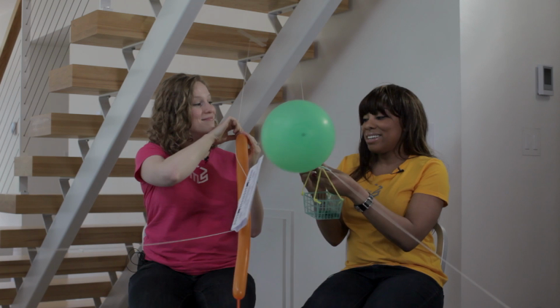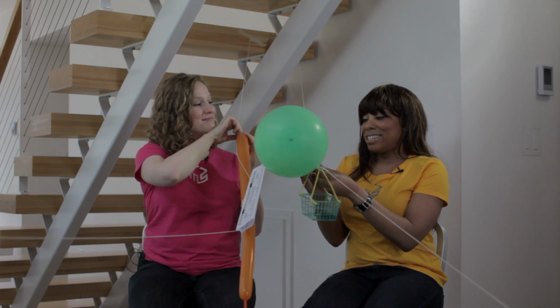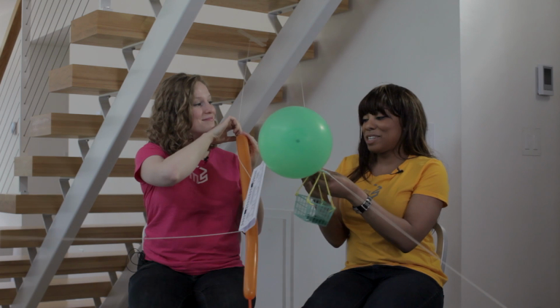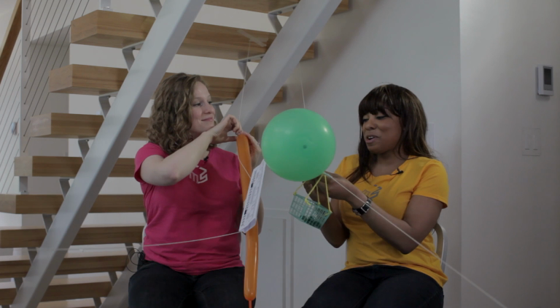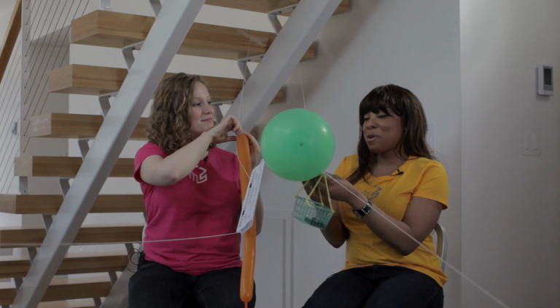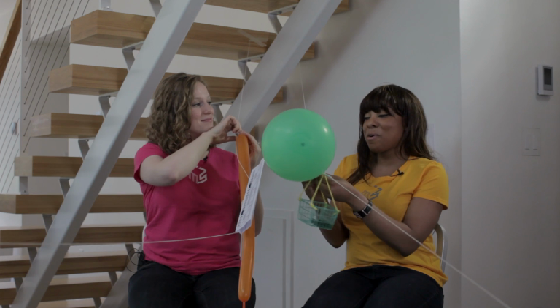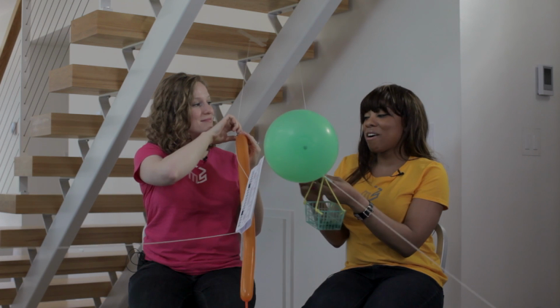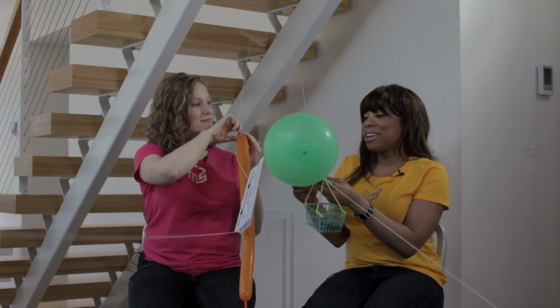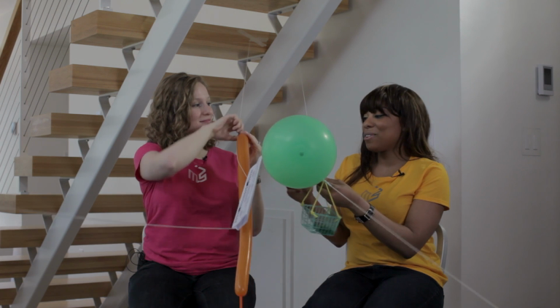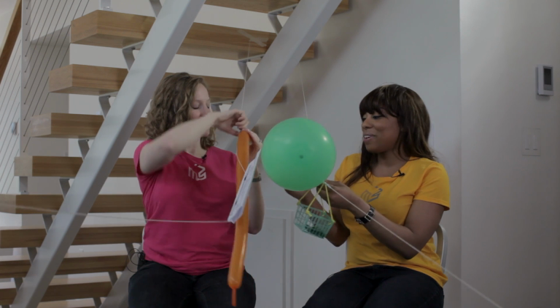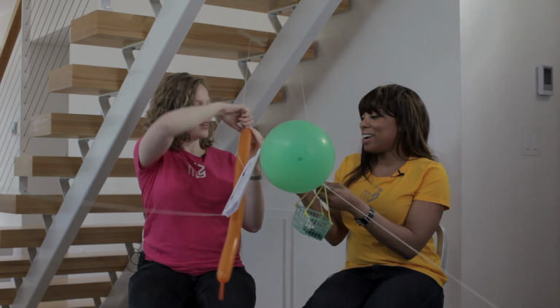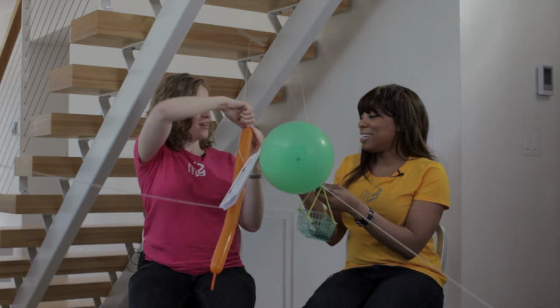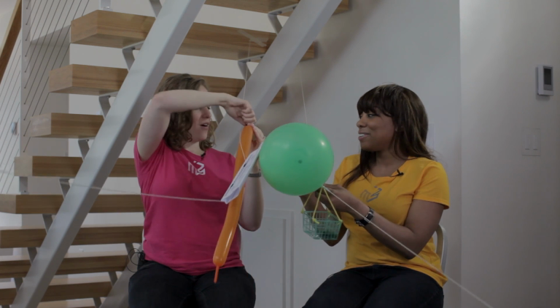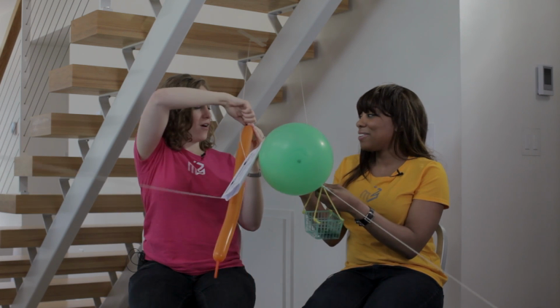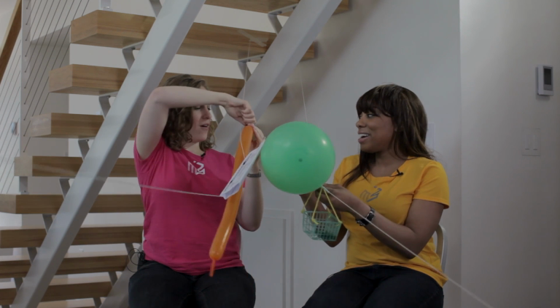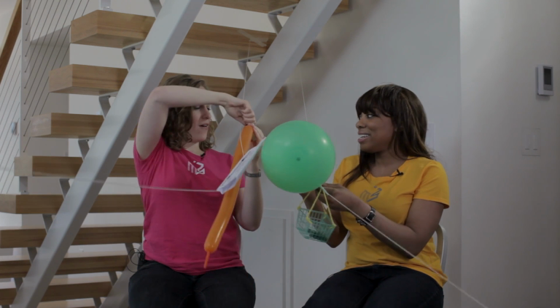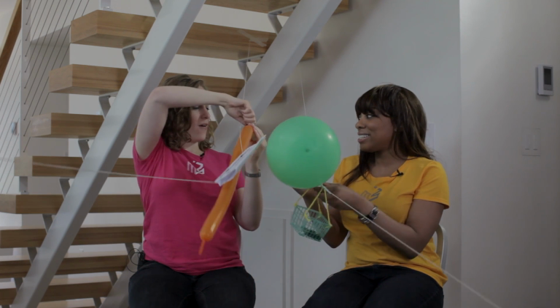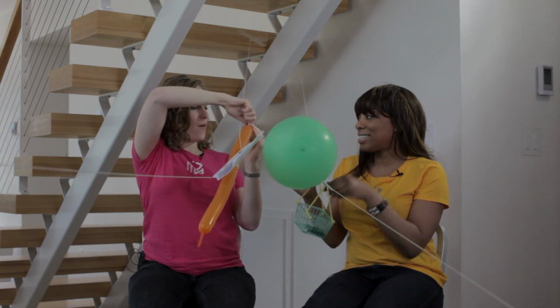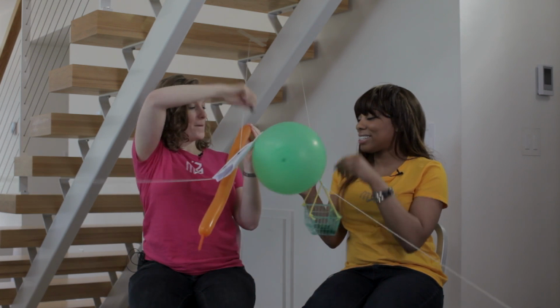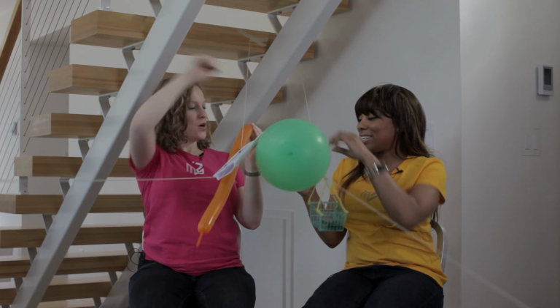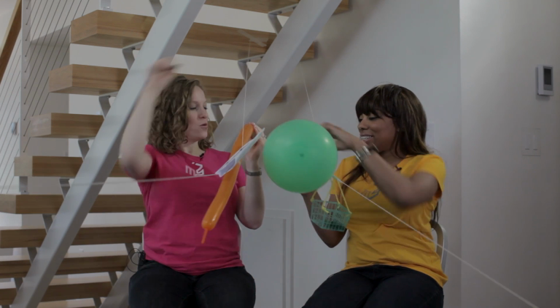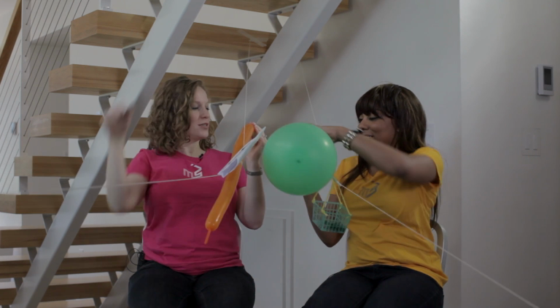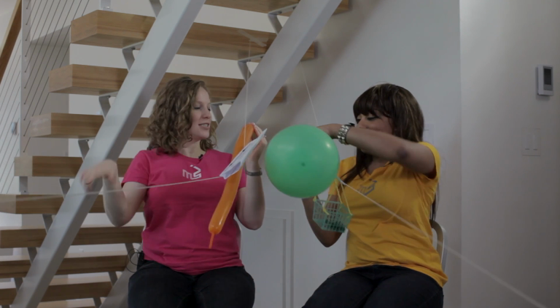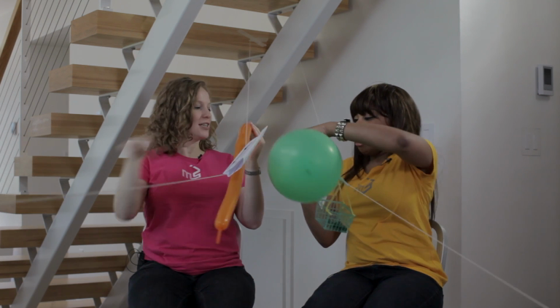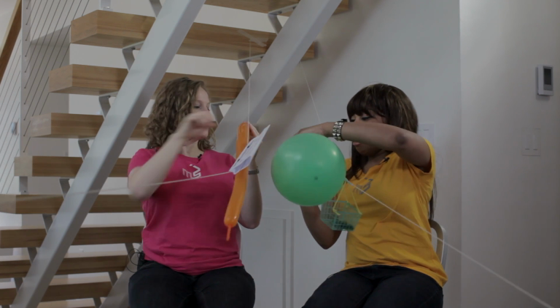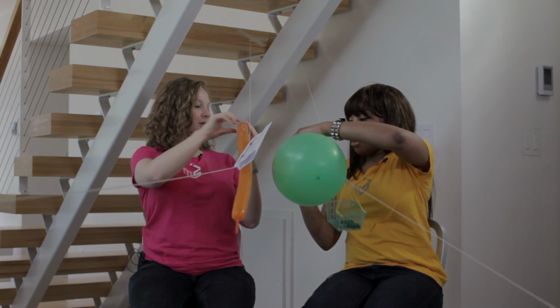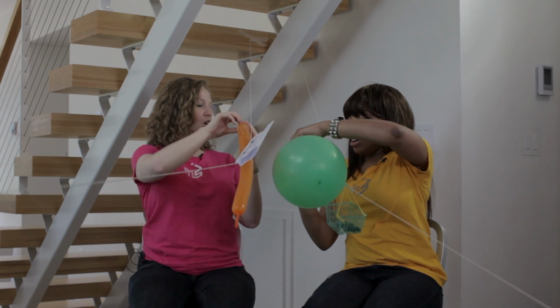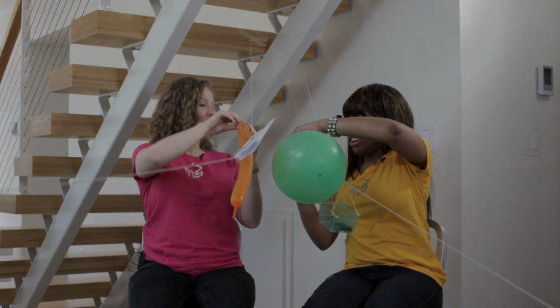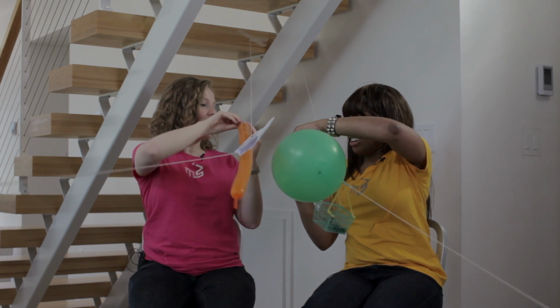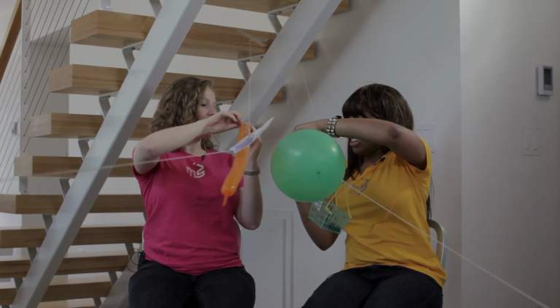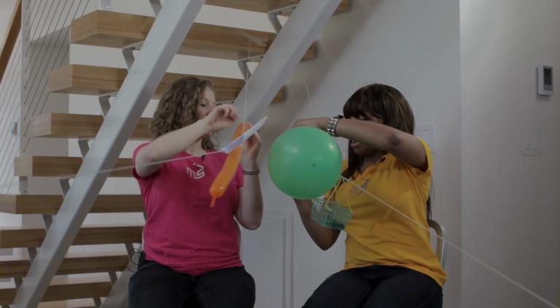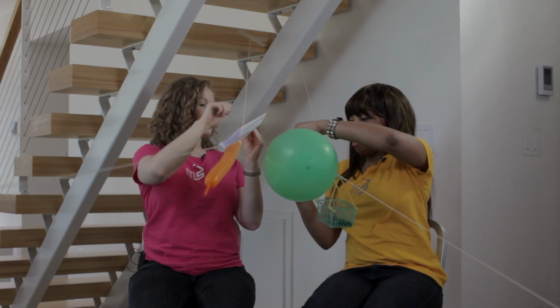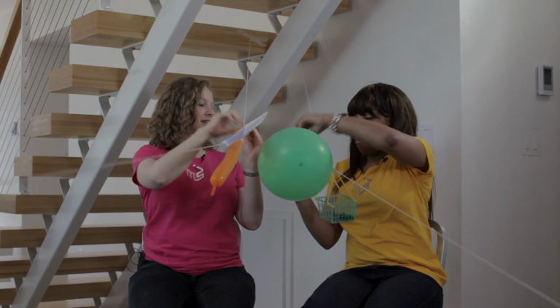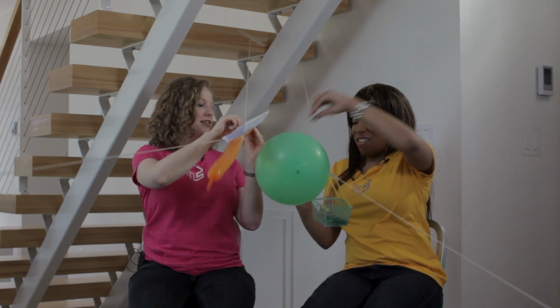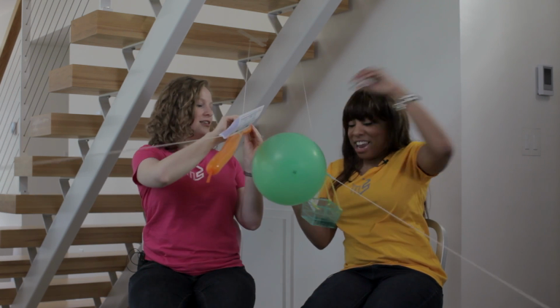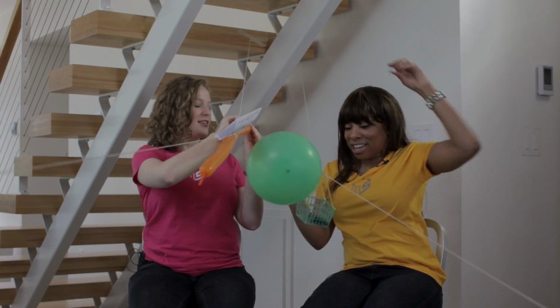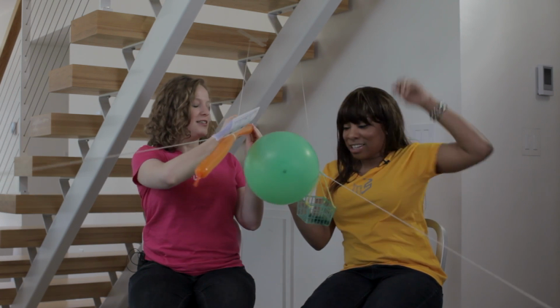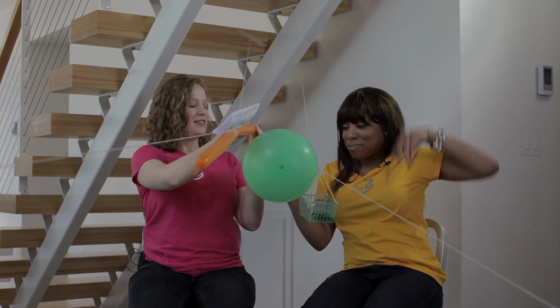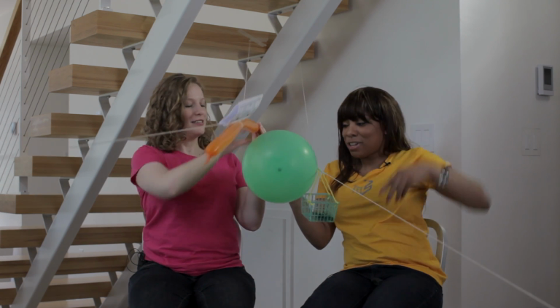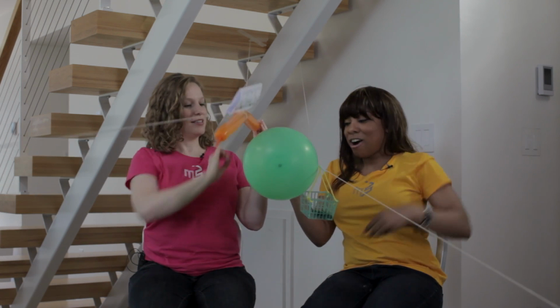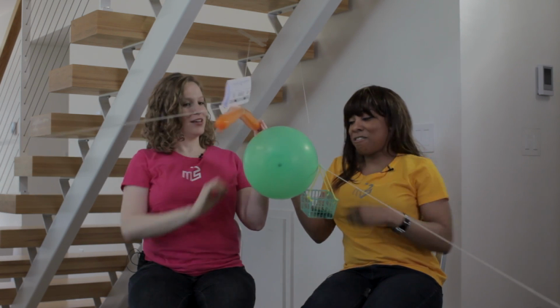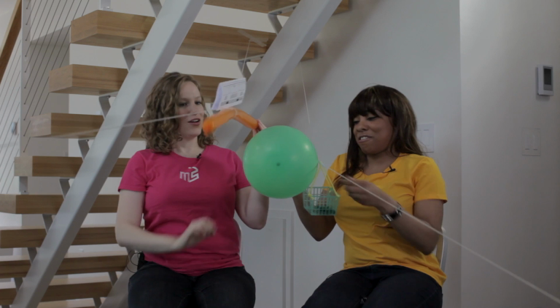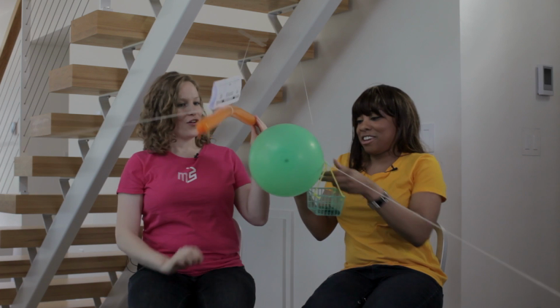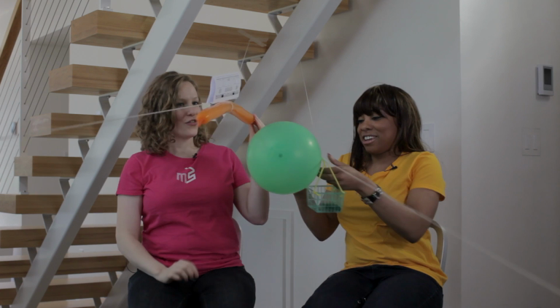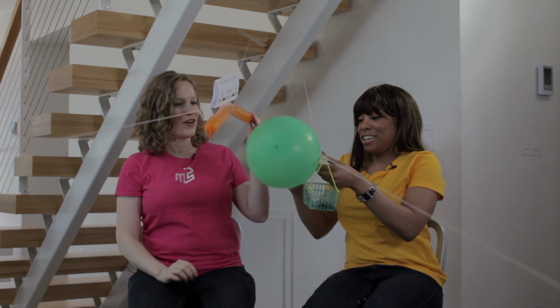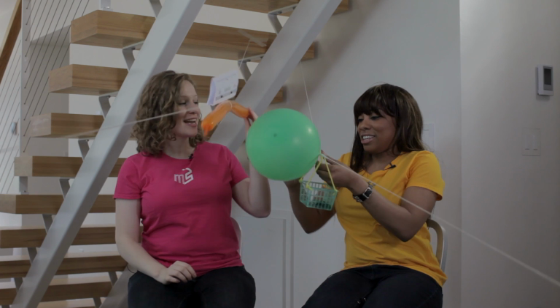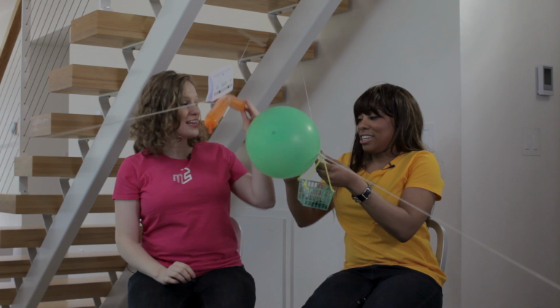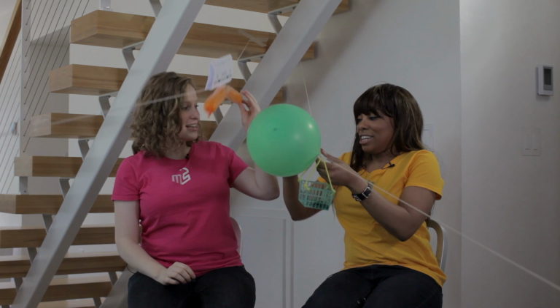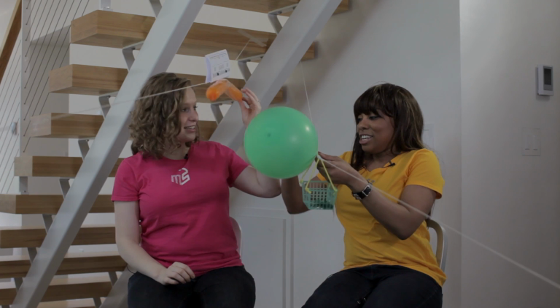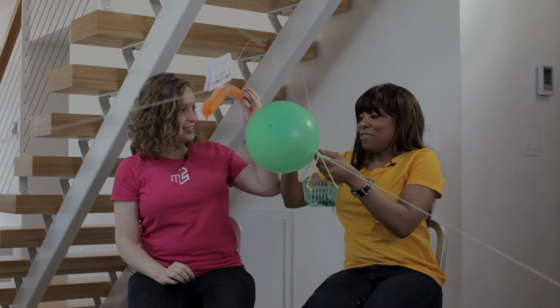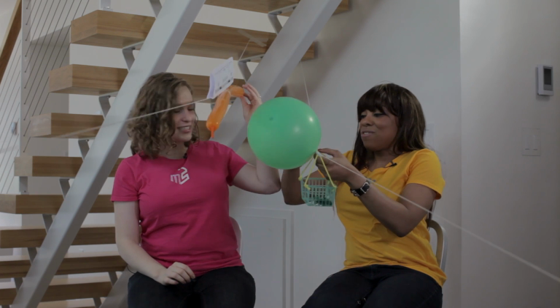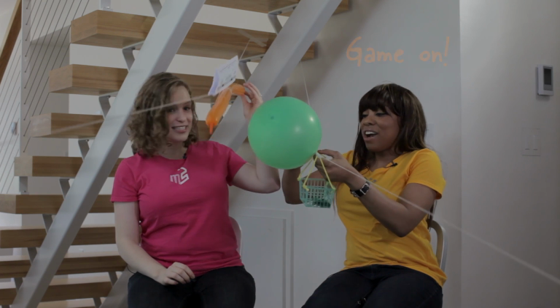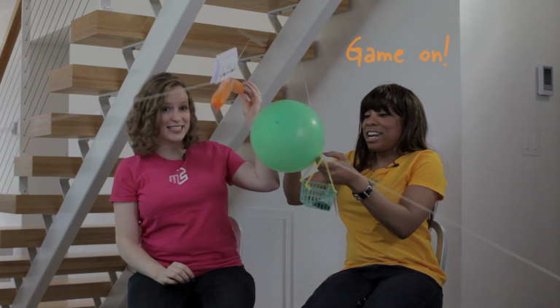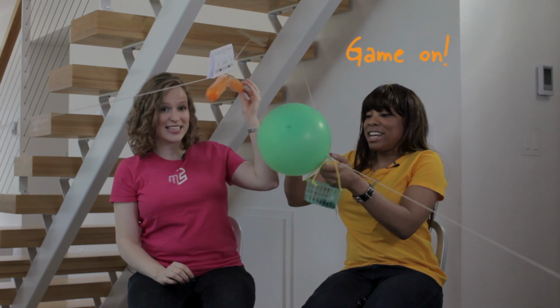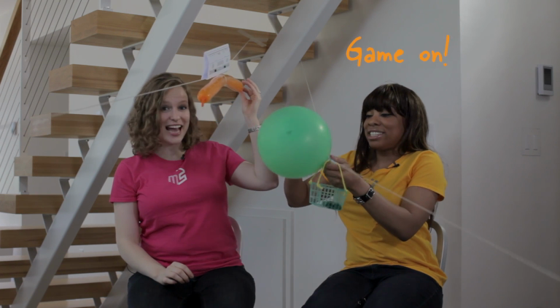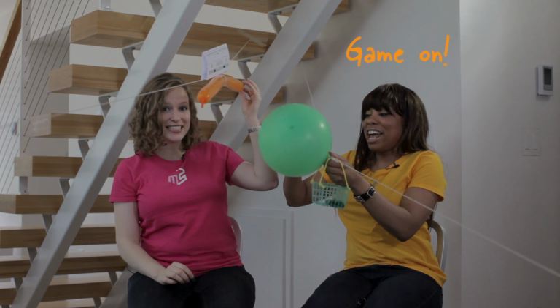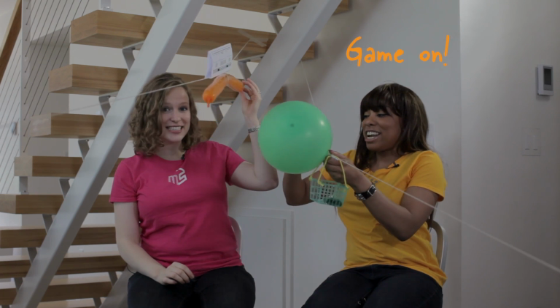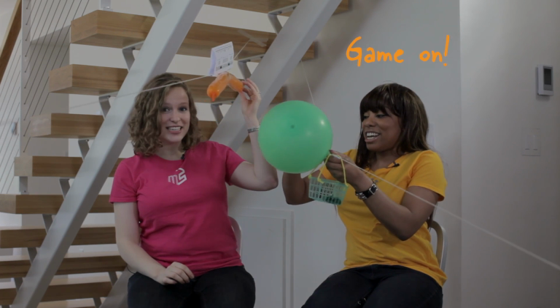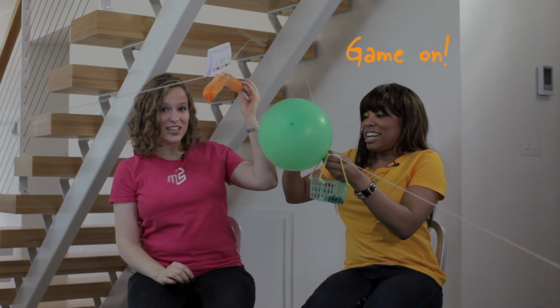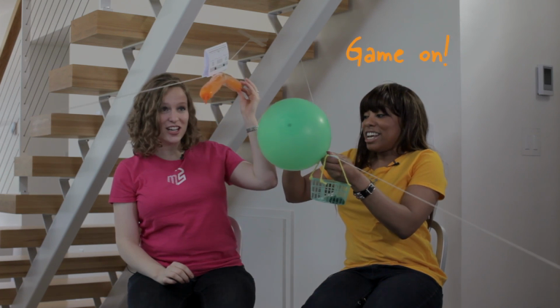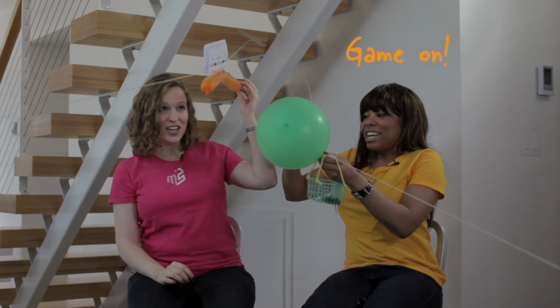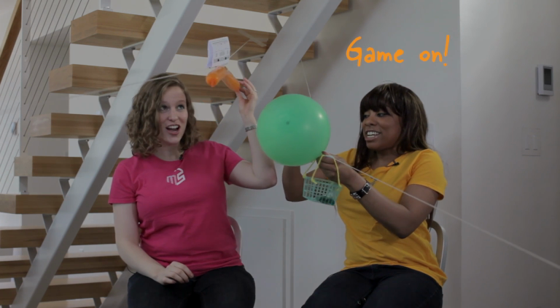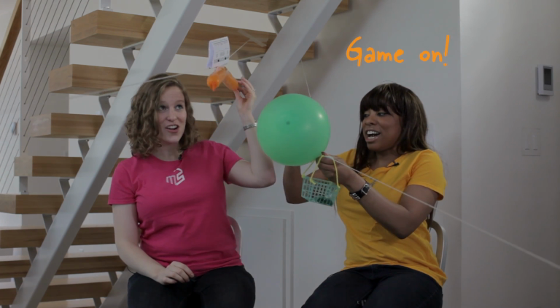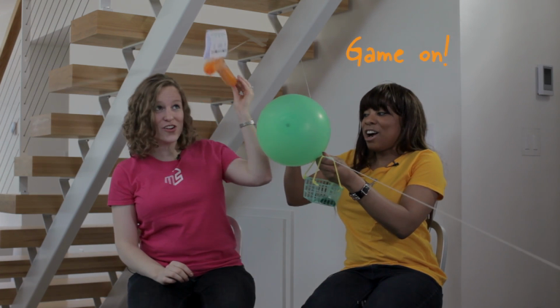So are you ready to race? Almost. Clips off. Ready? Ready, set, go!